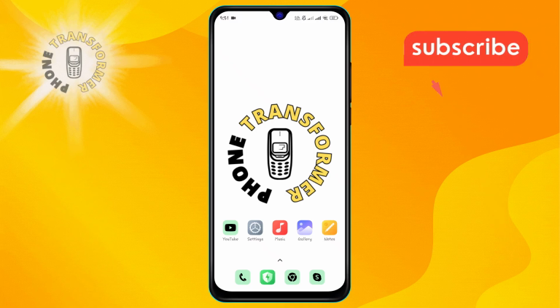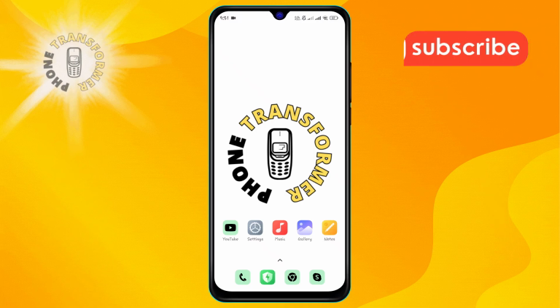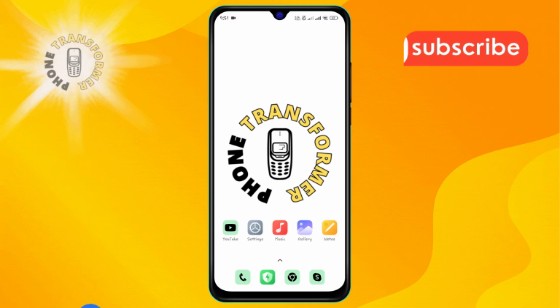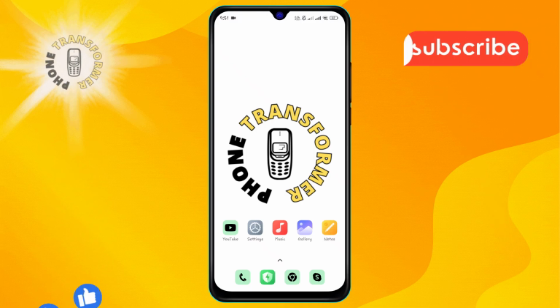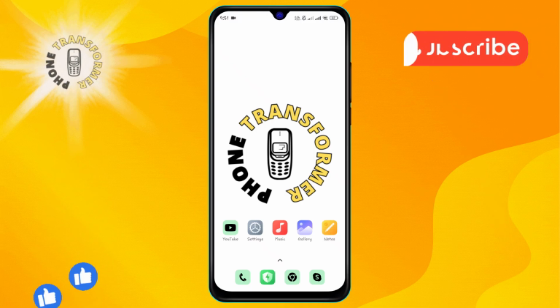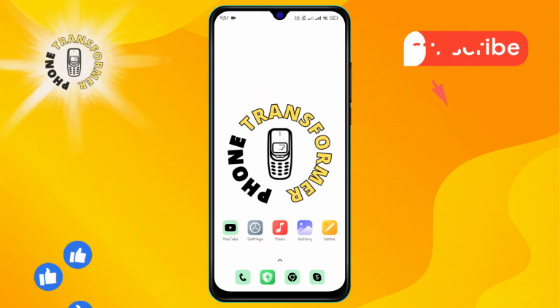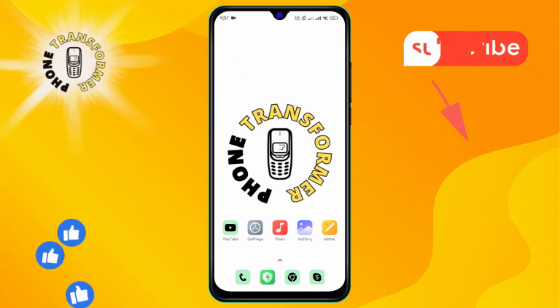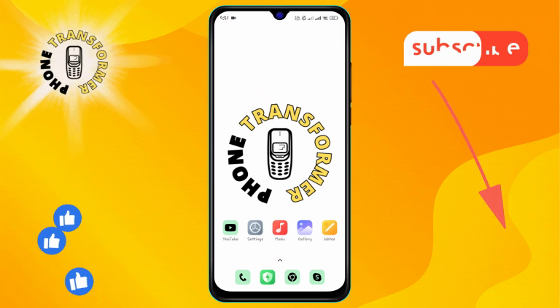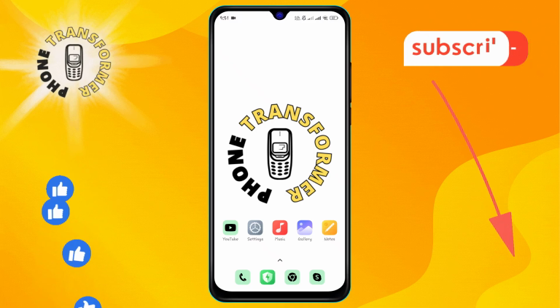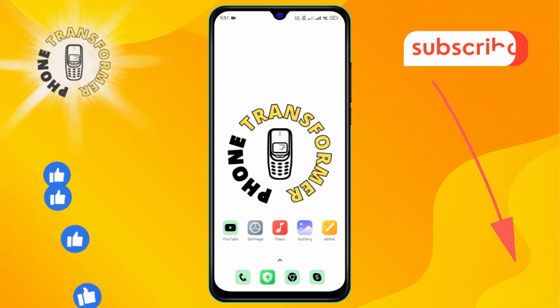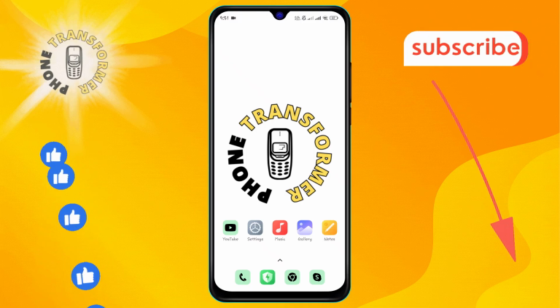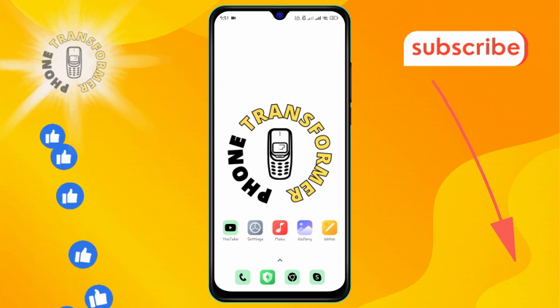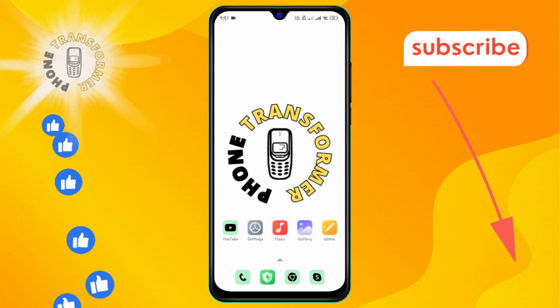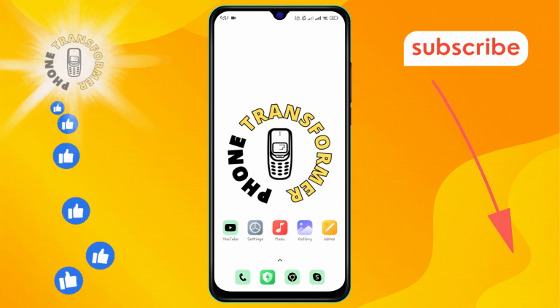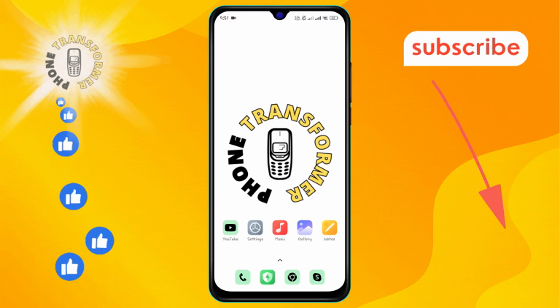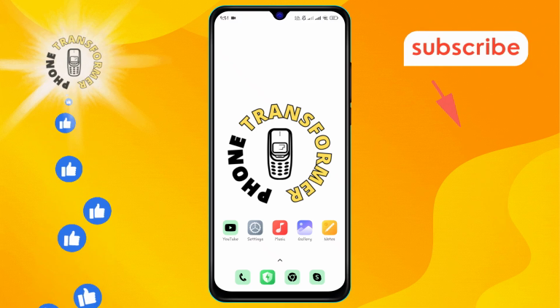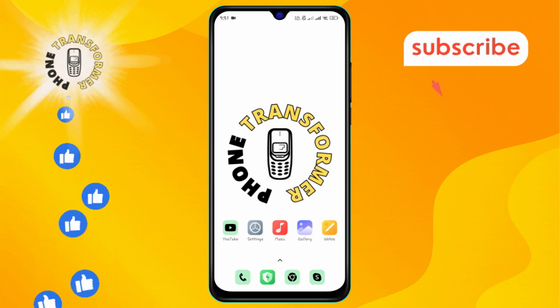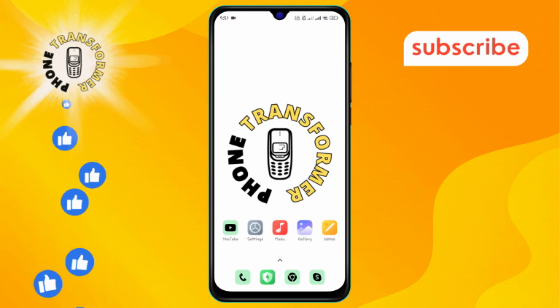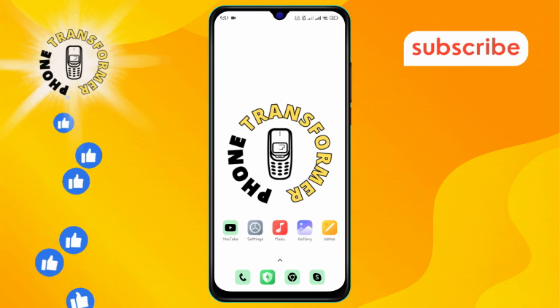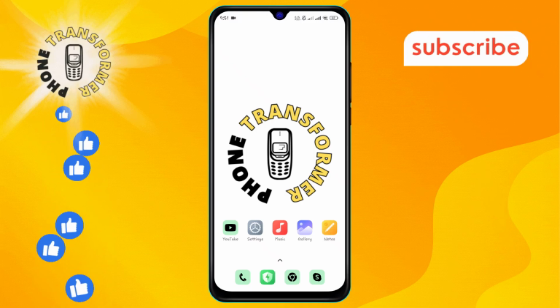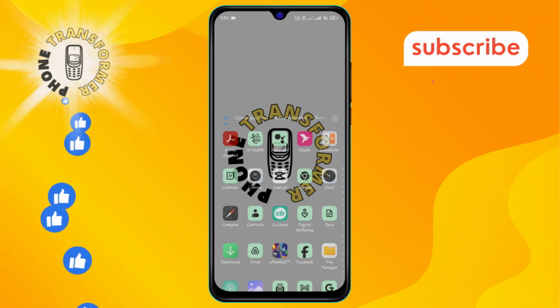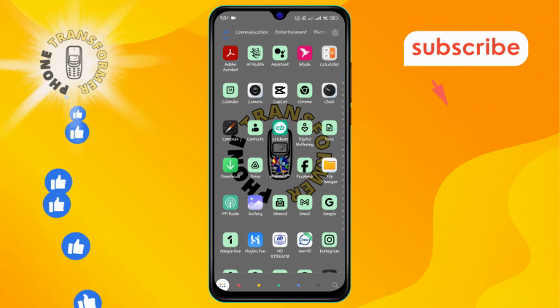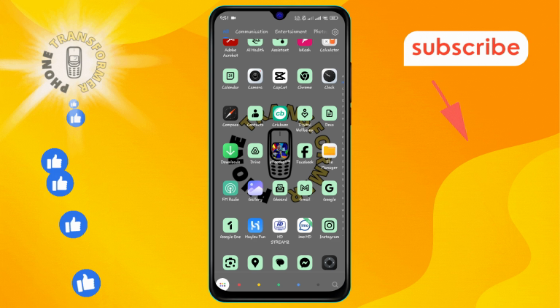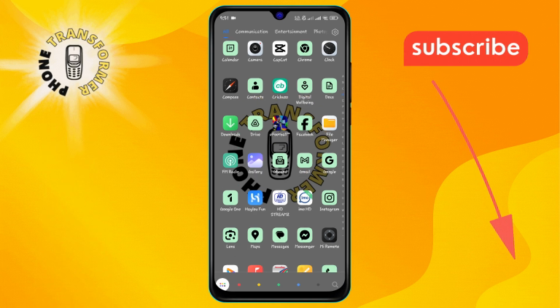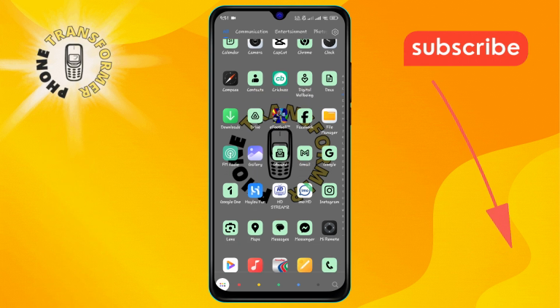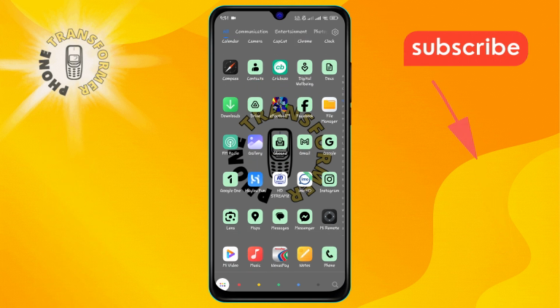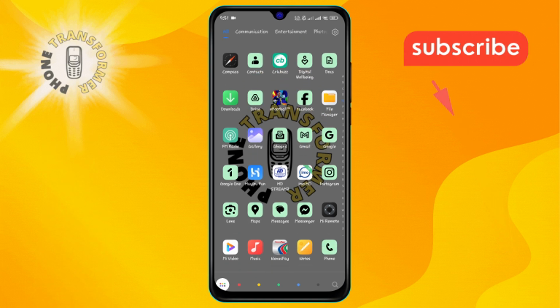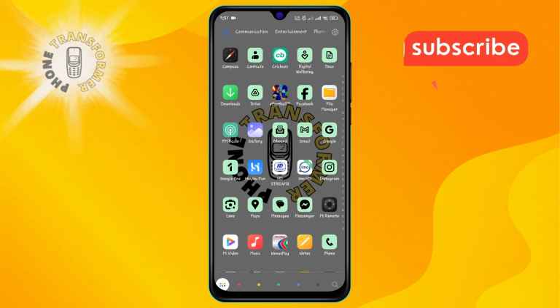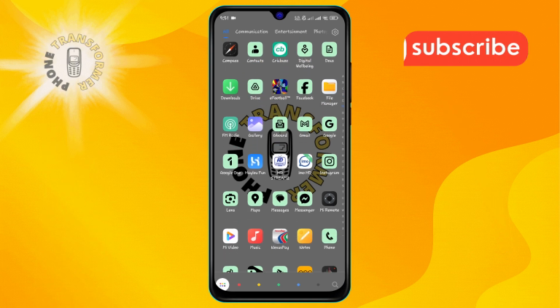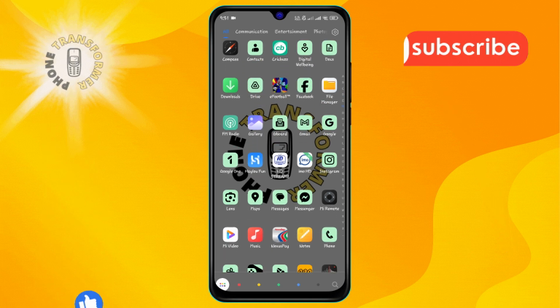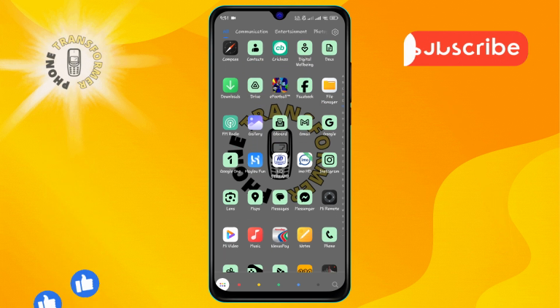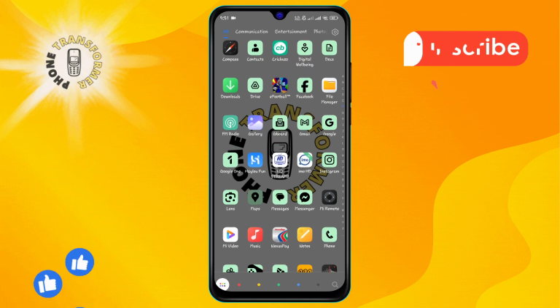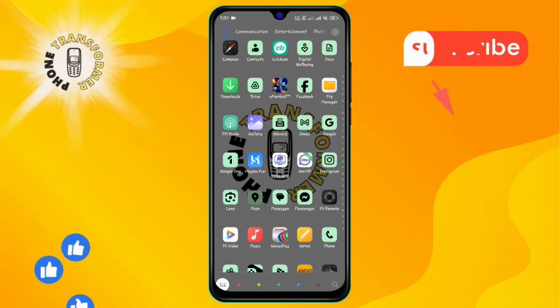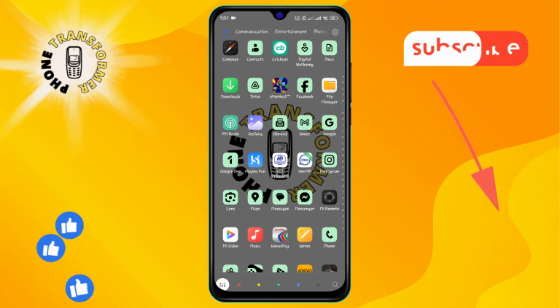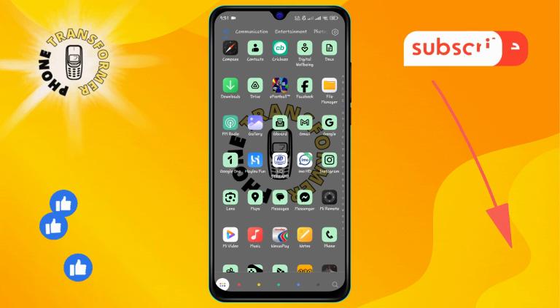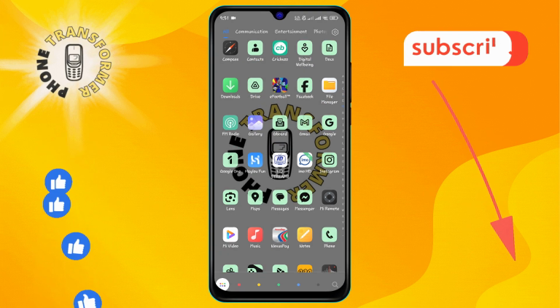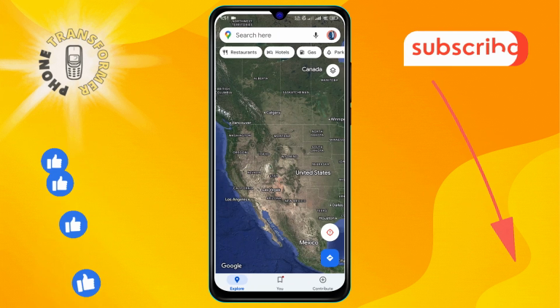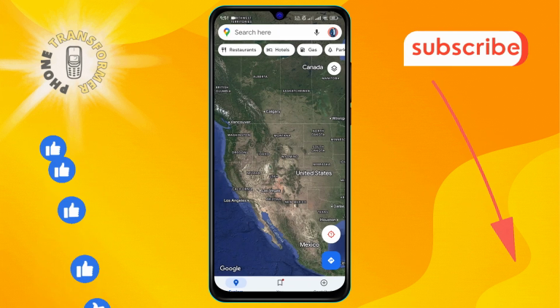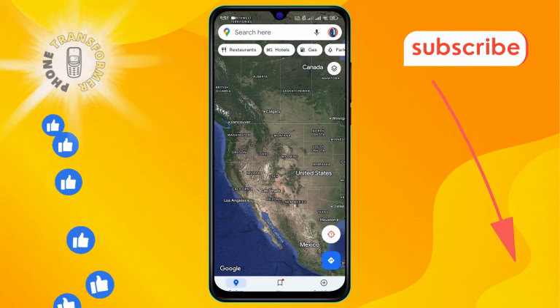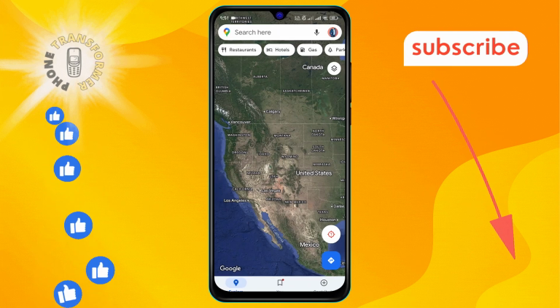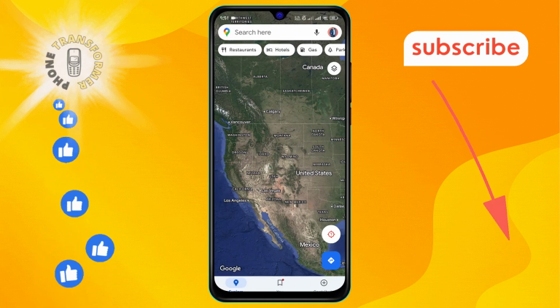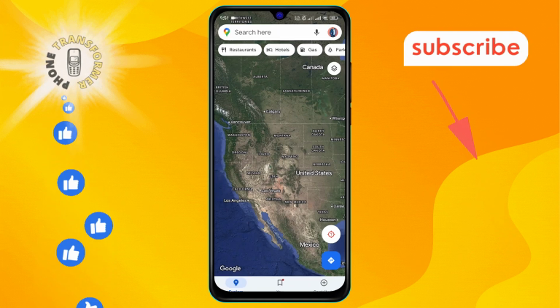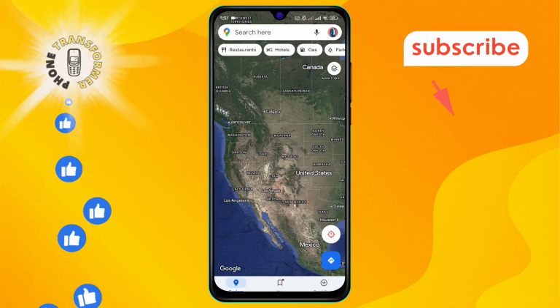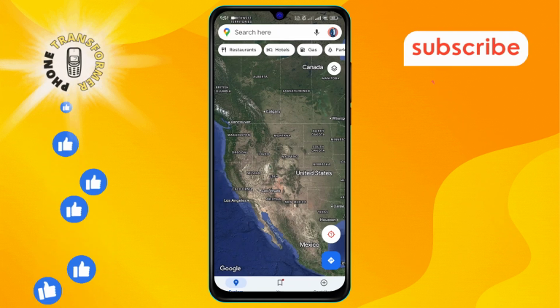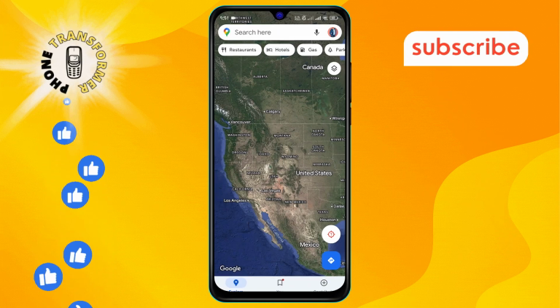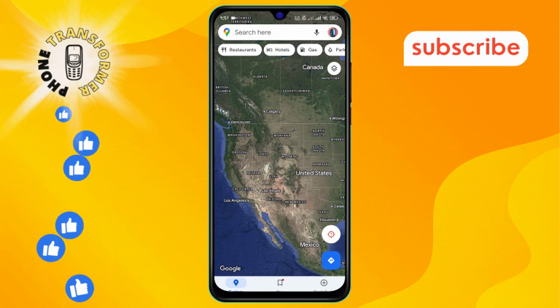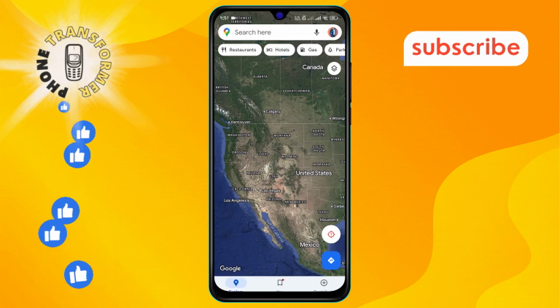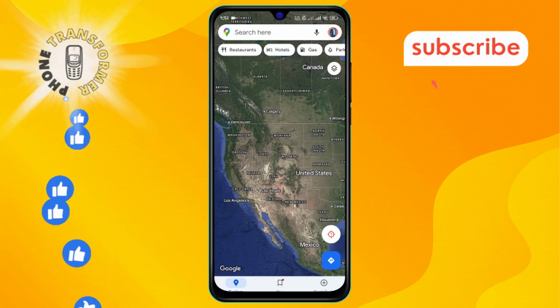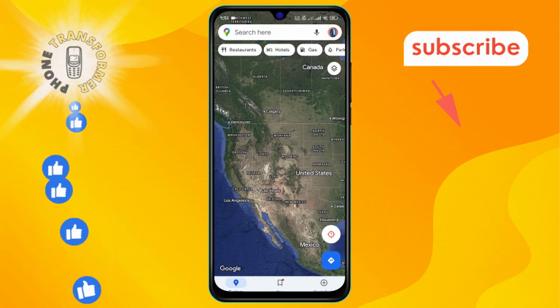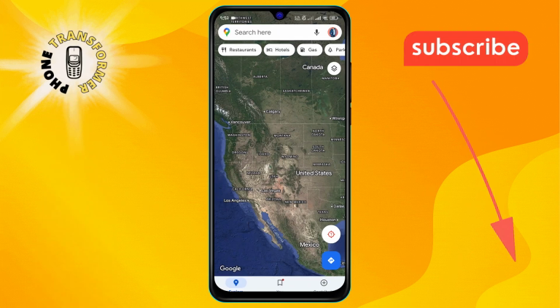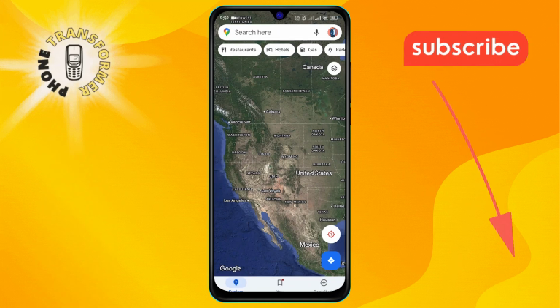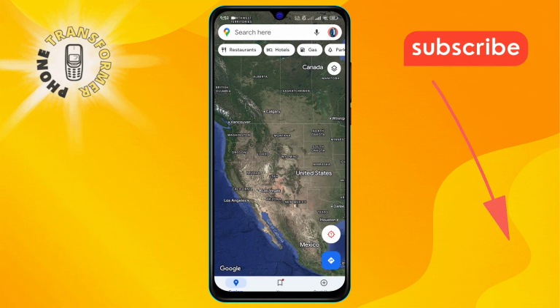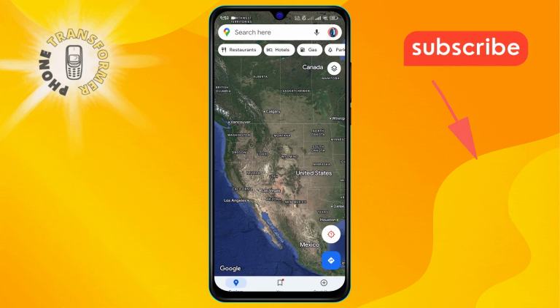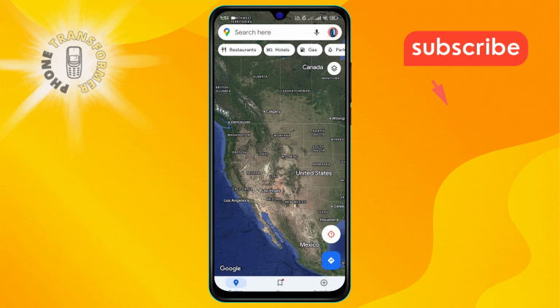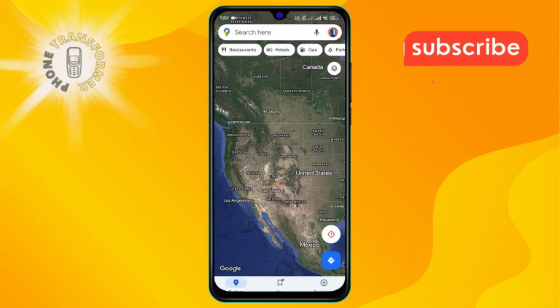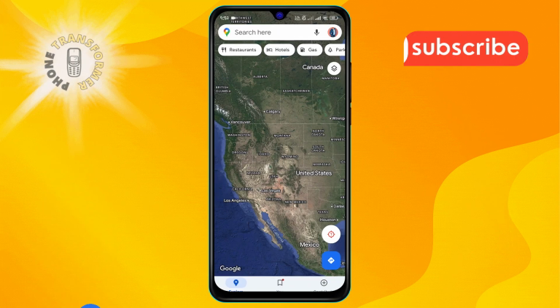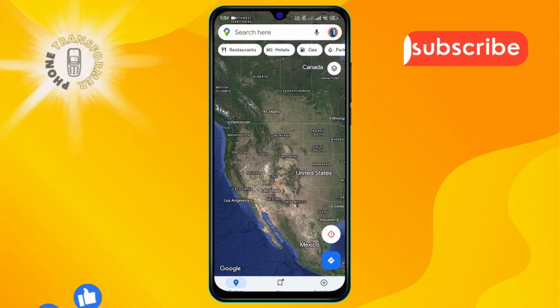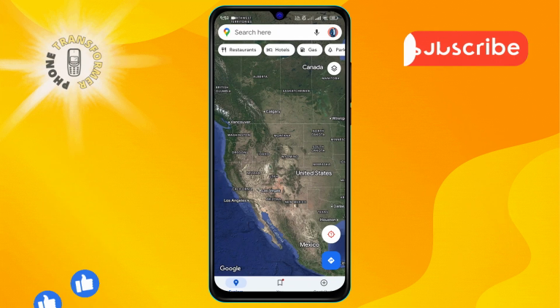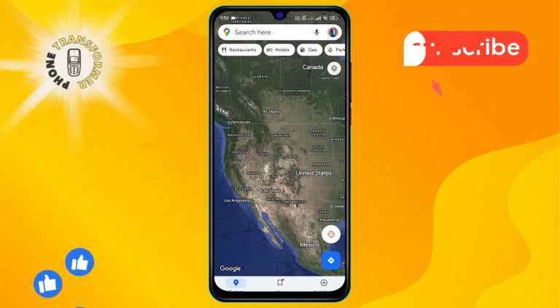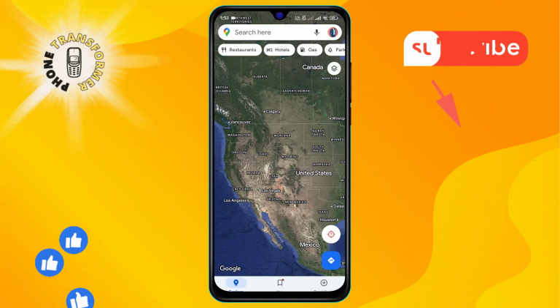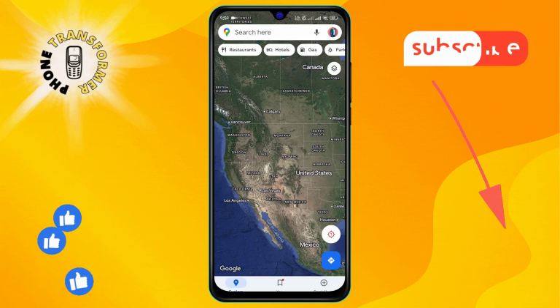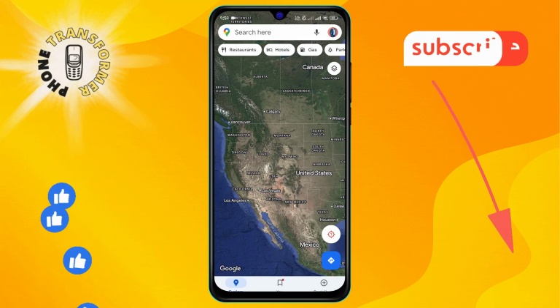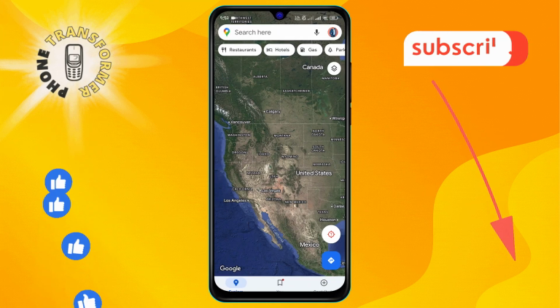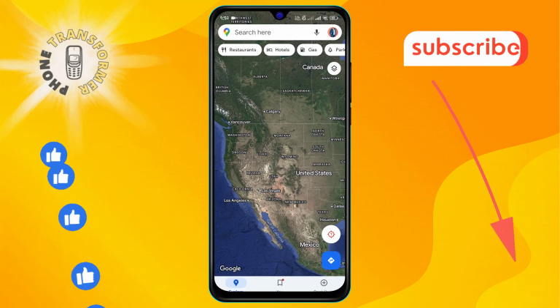Step one: open the Google Maps app on your device. Make sure you're connected to the internet for accurate map loading.